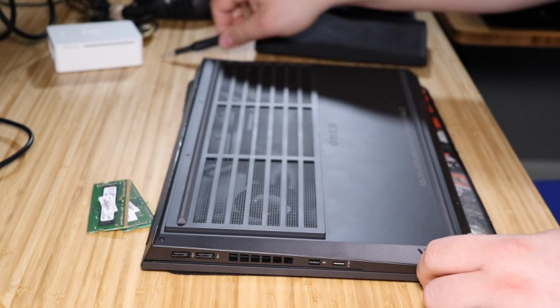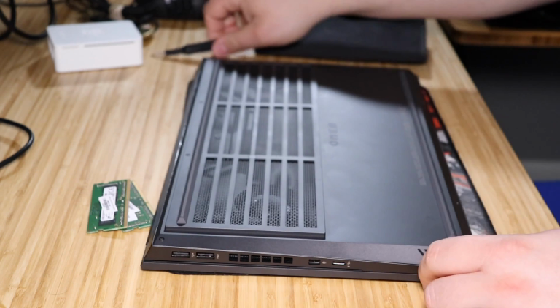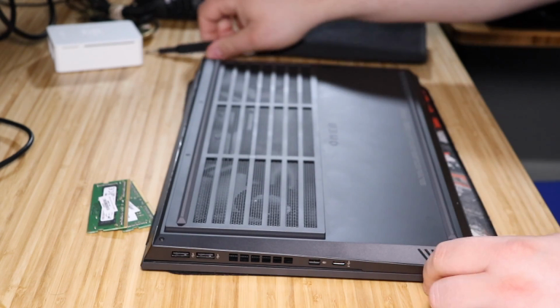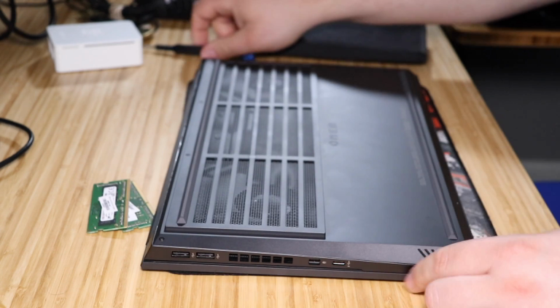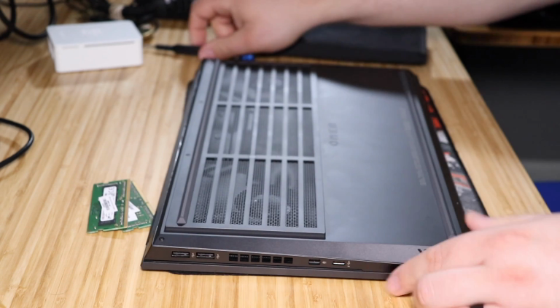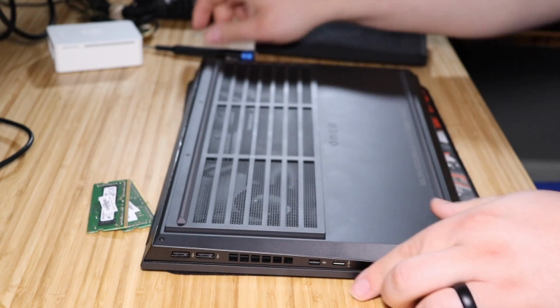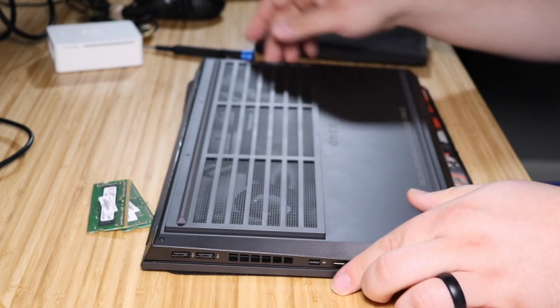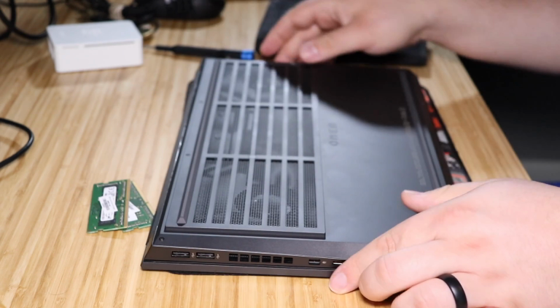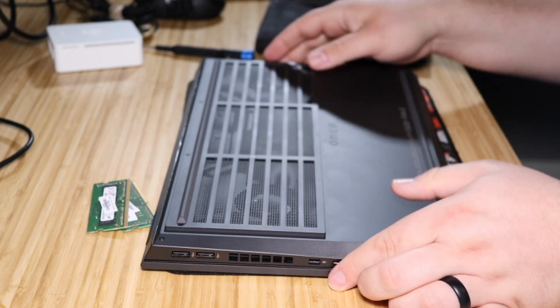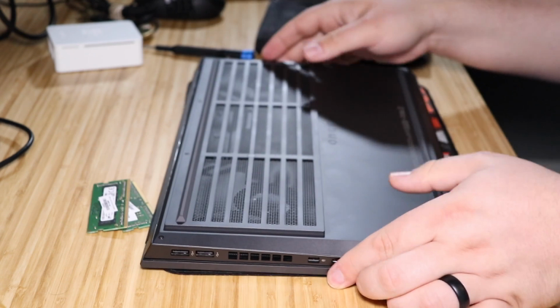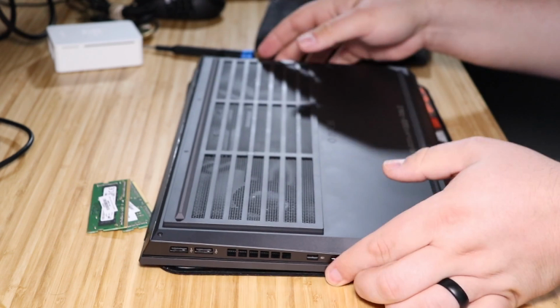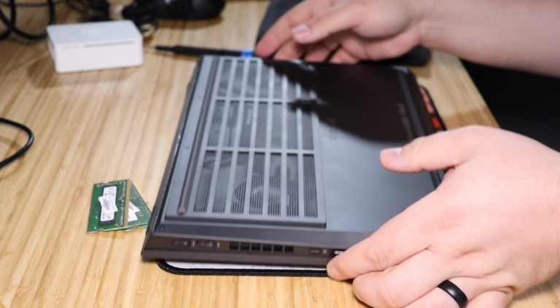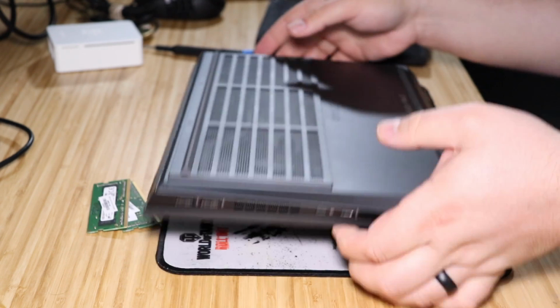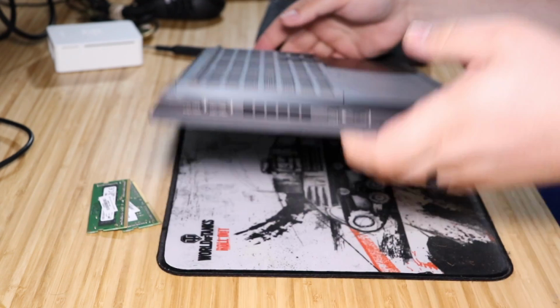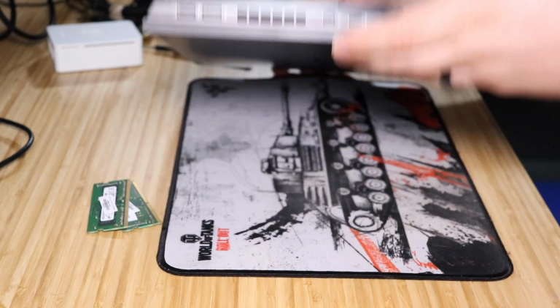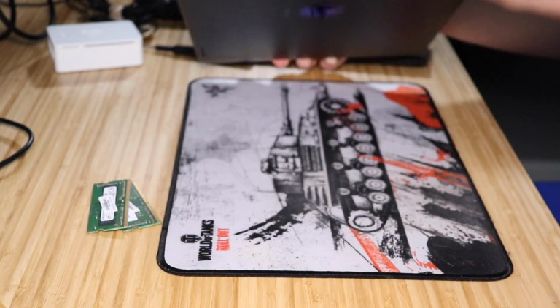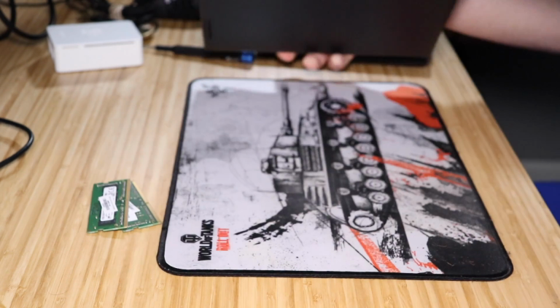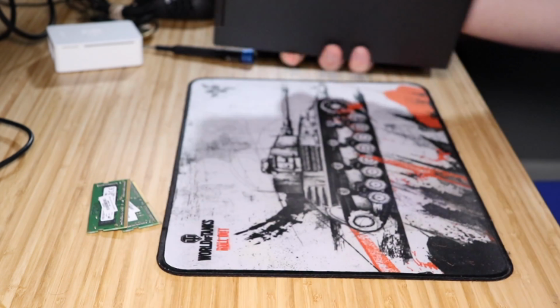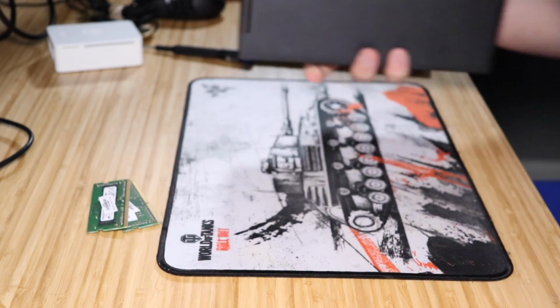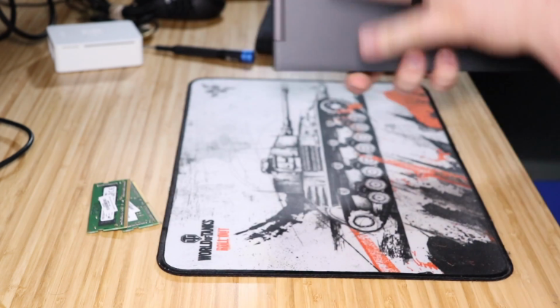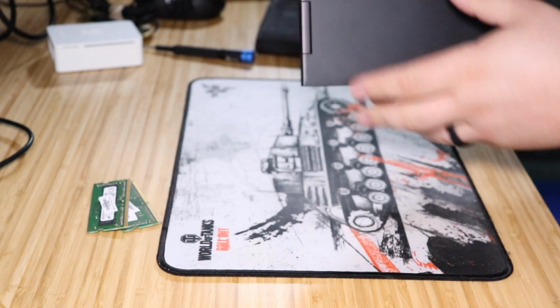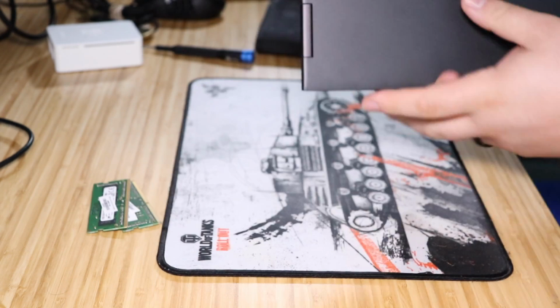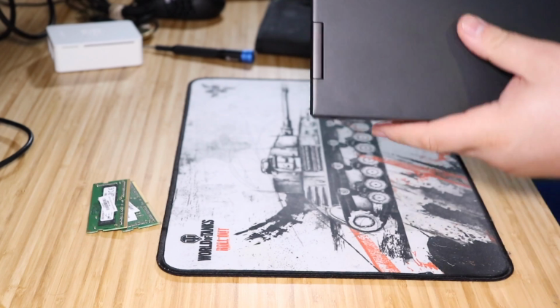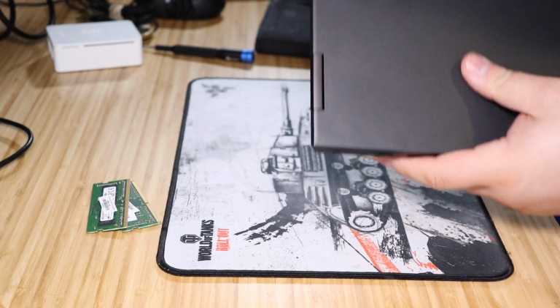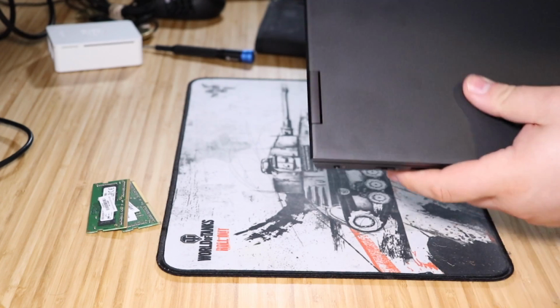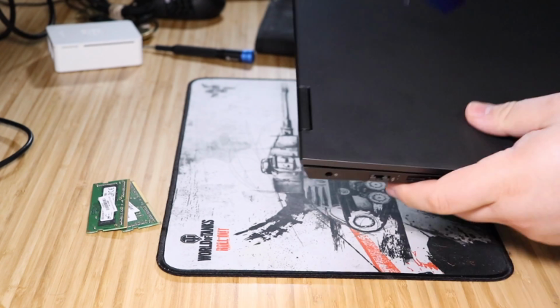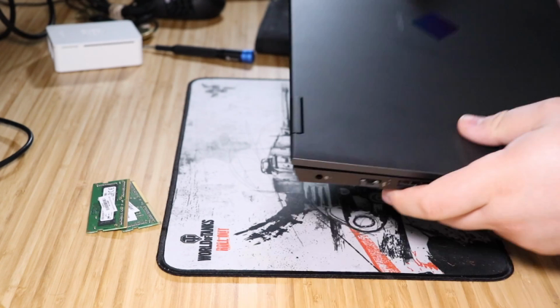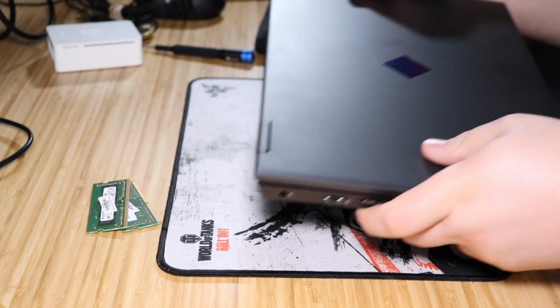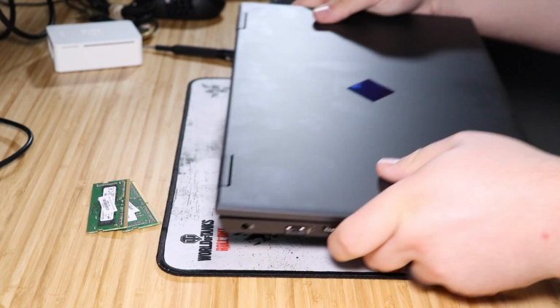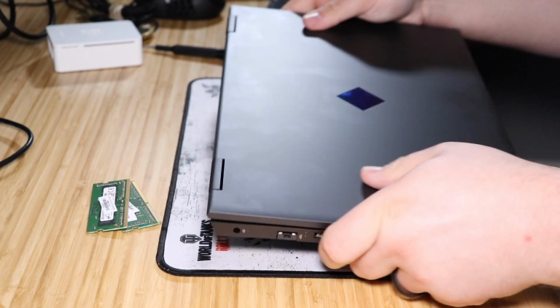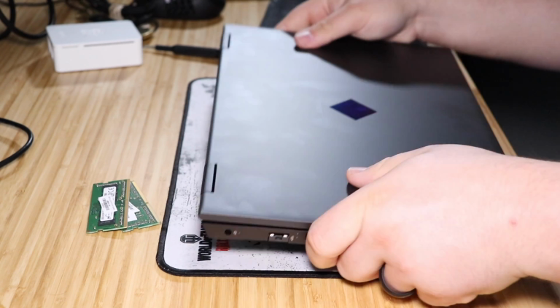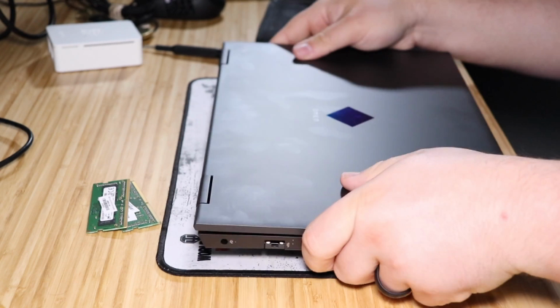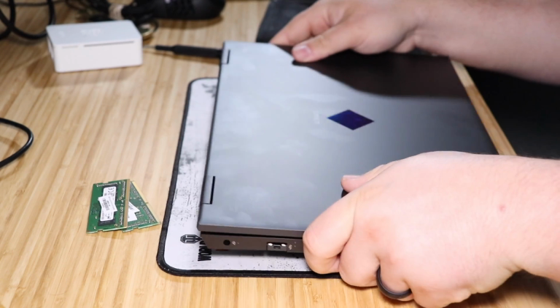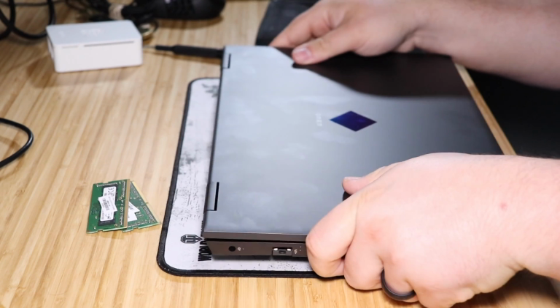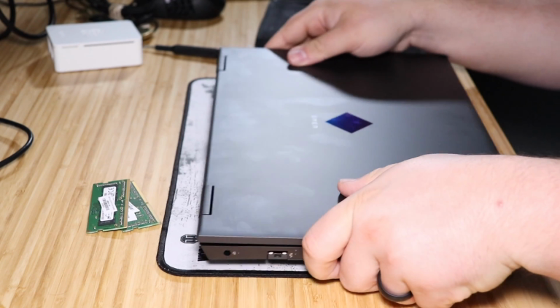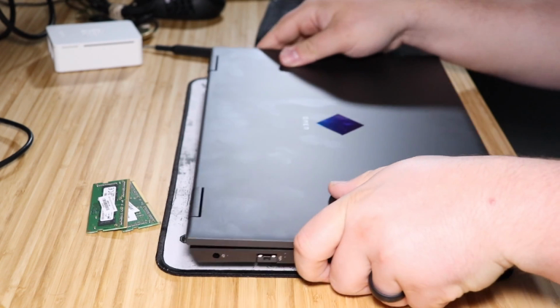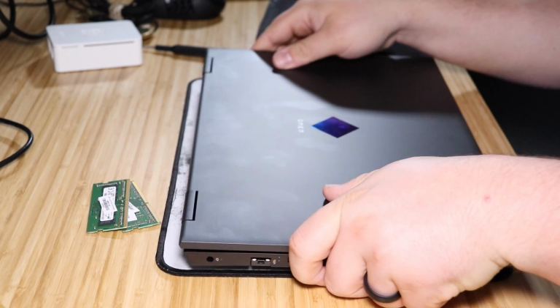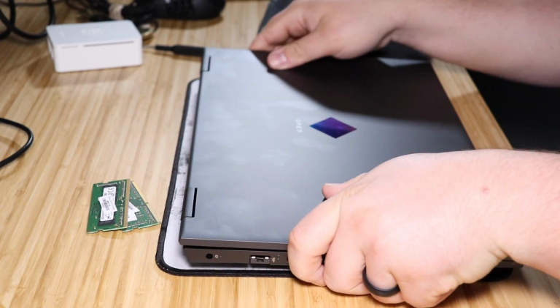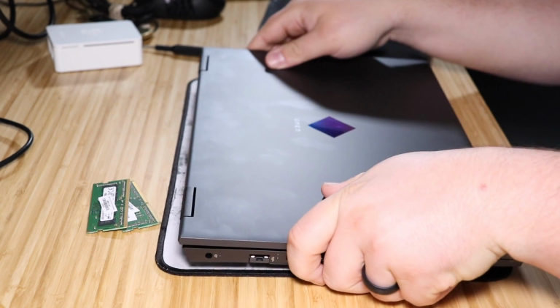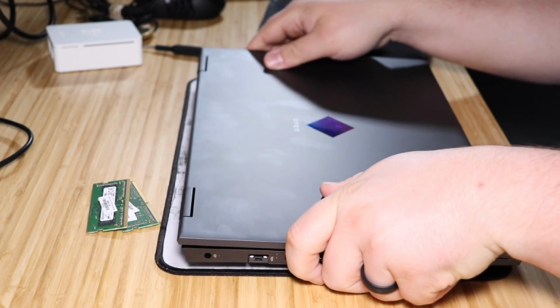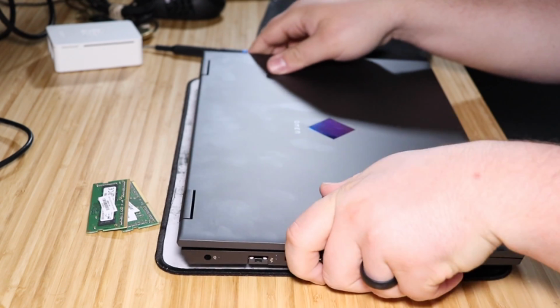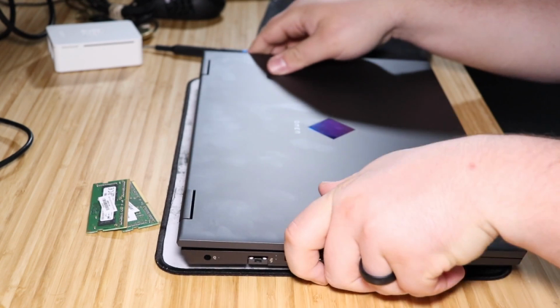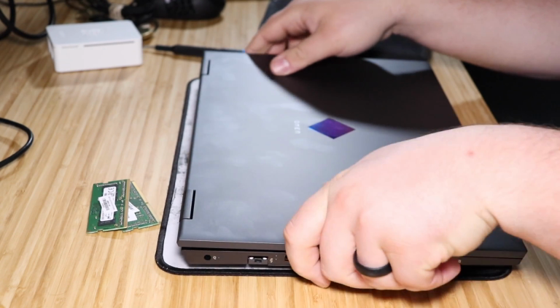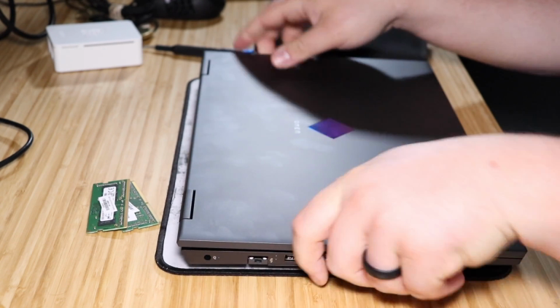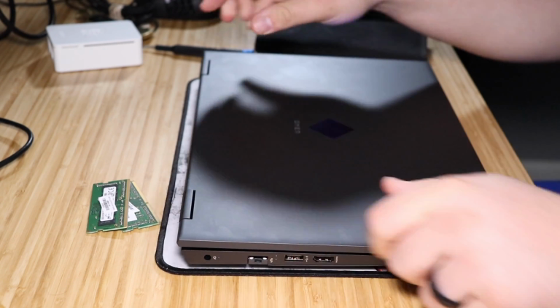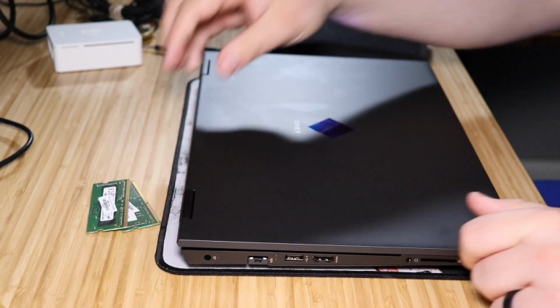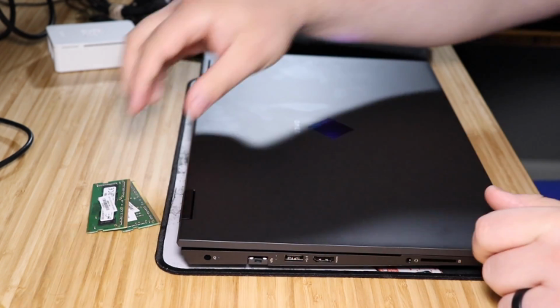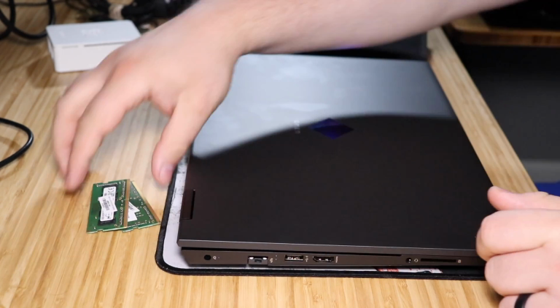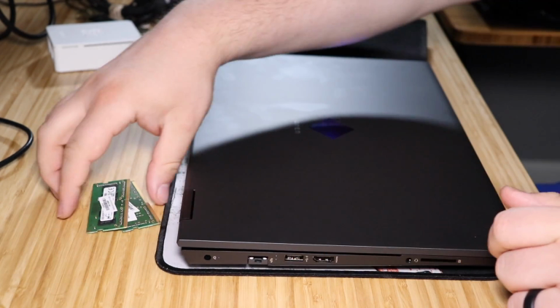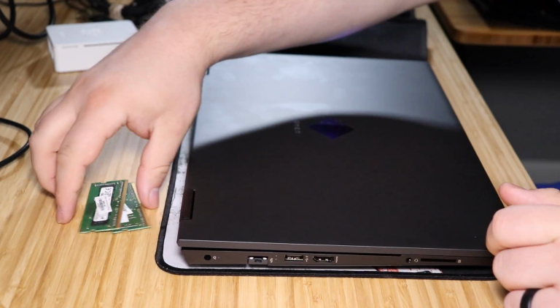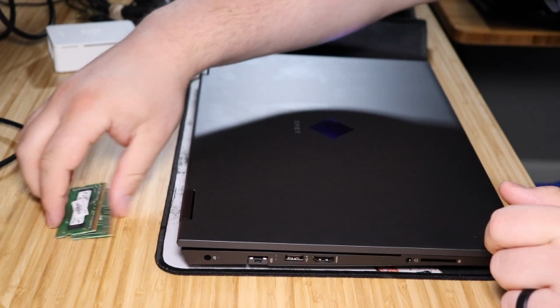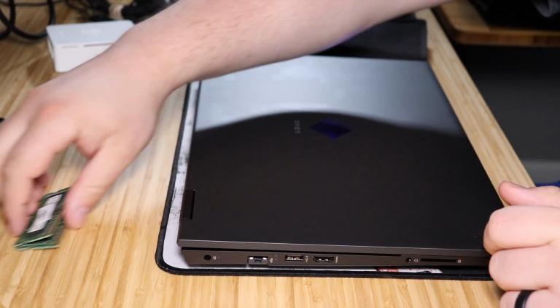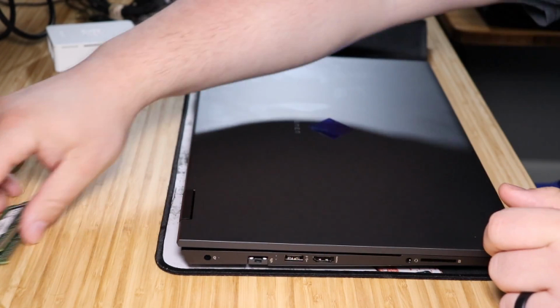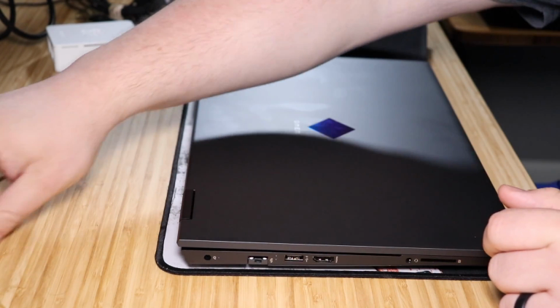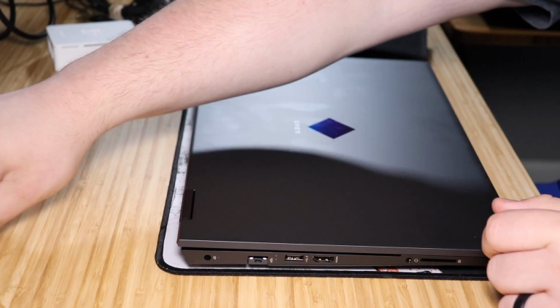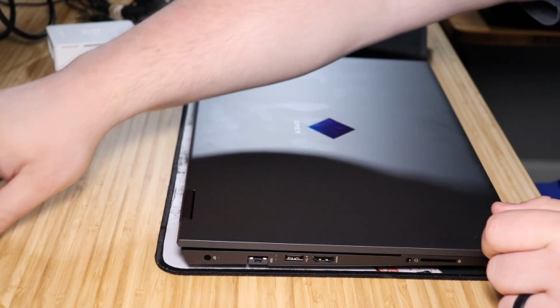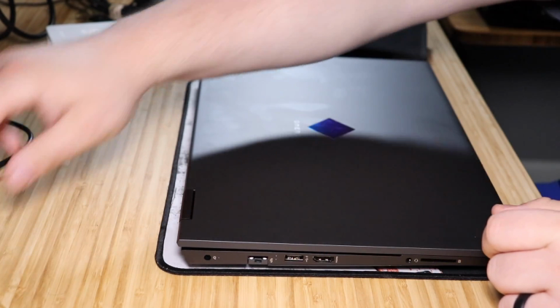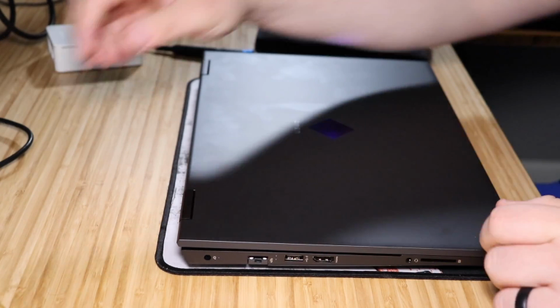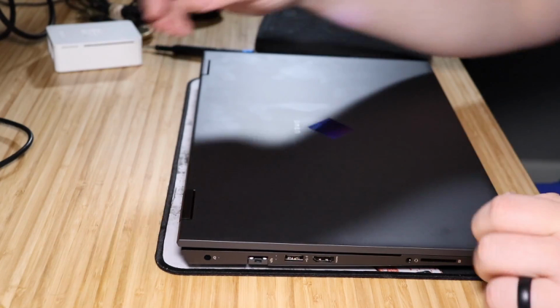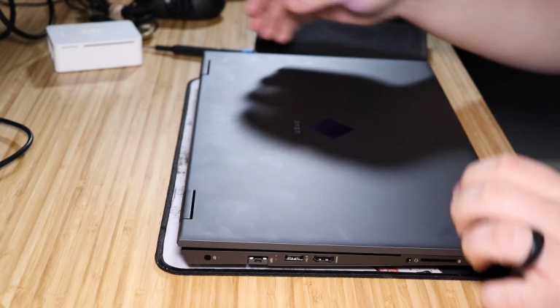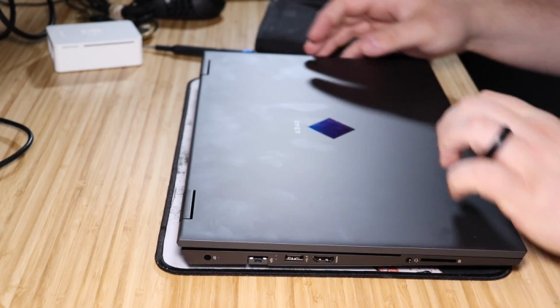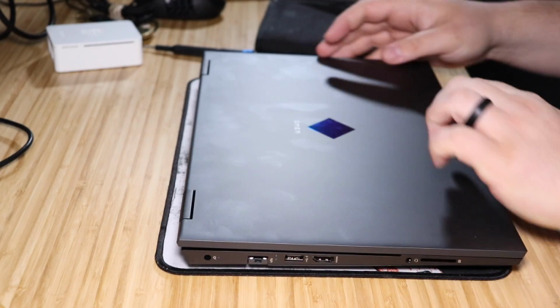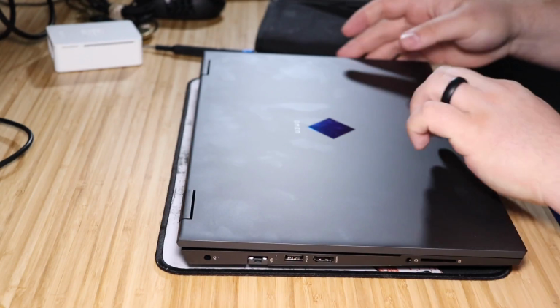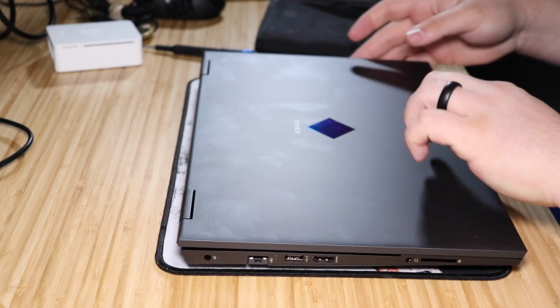Now that all the screws are in, turn it over and power it on to make sure everything works.